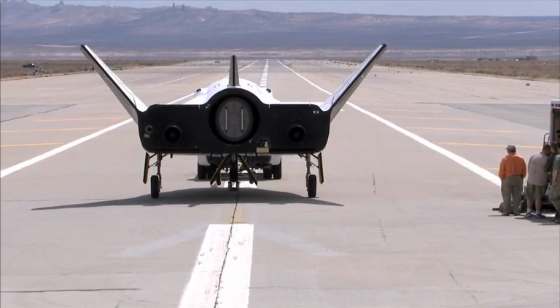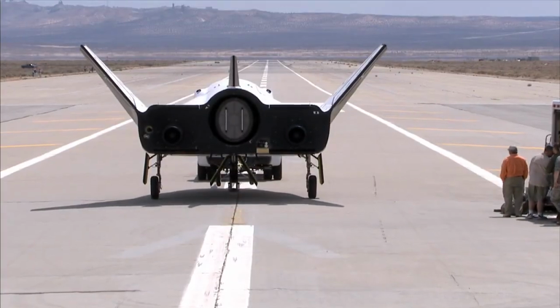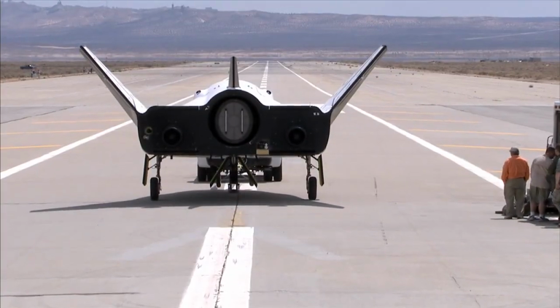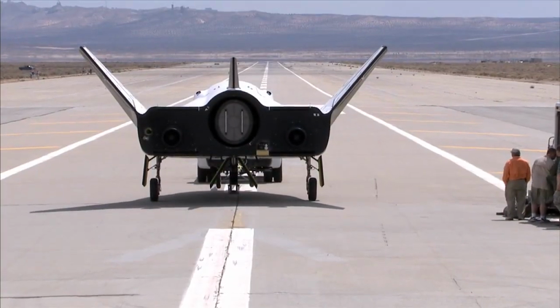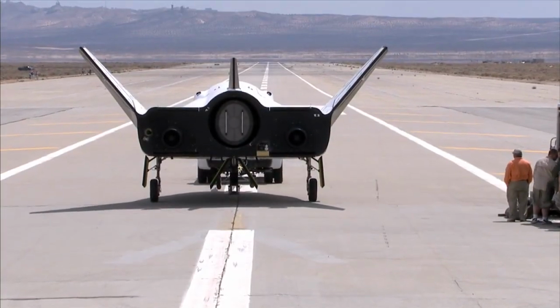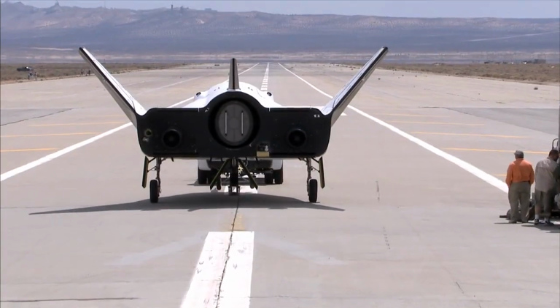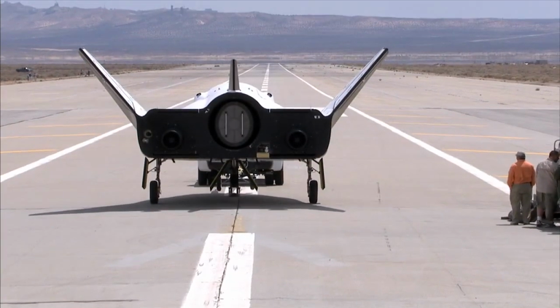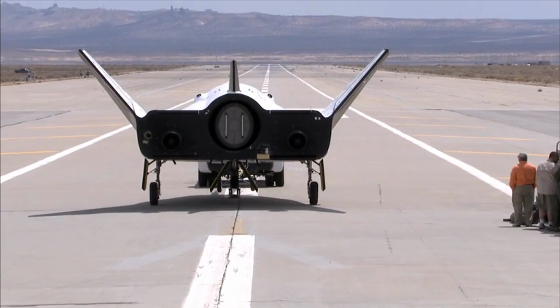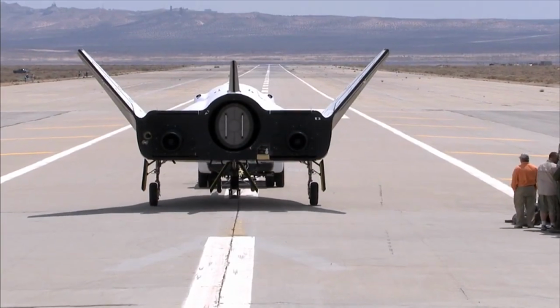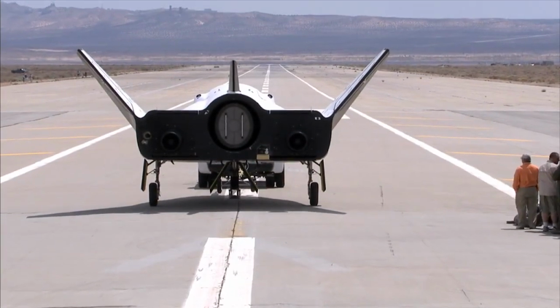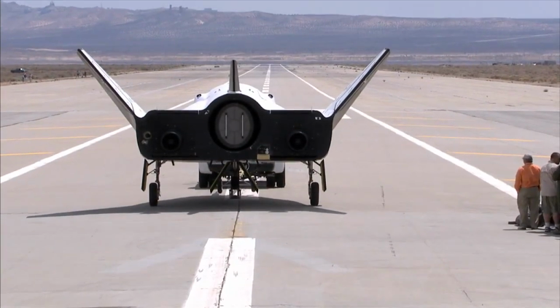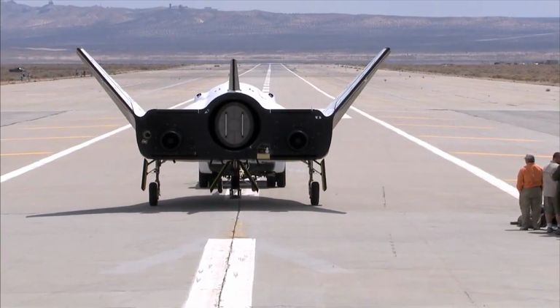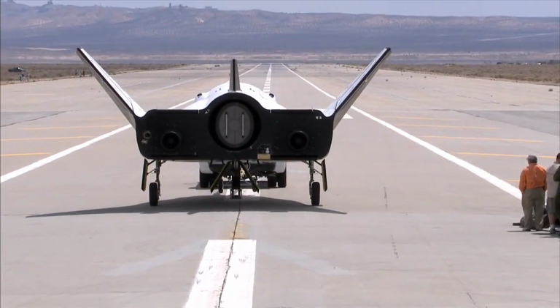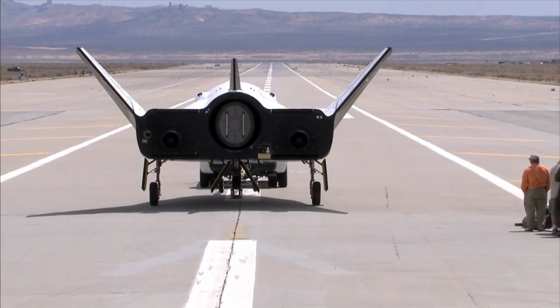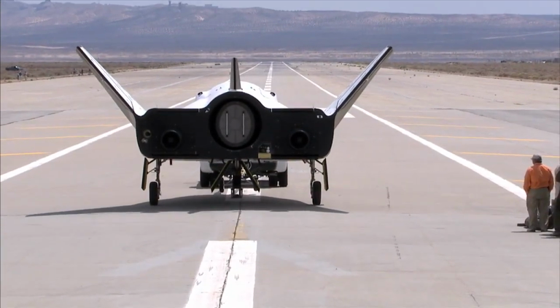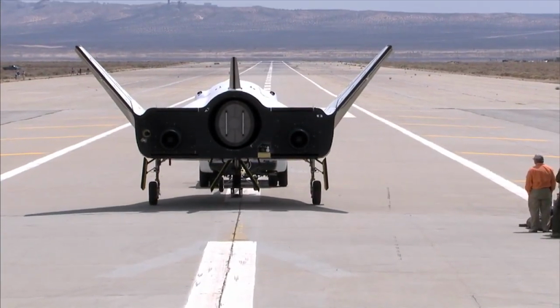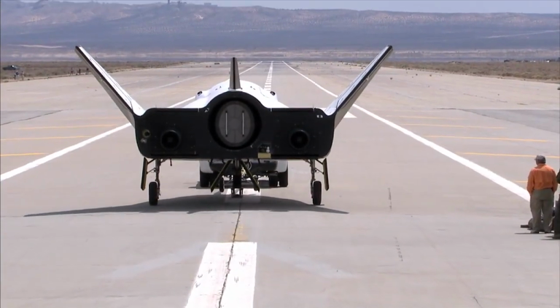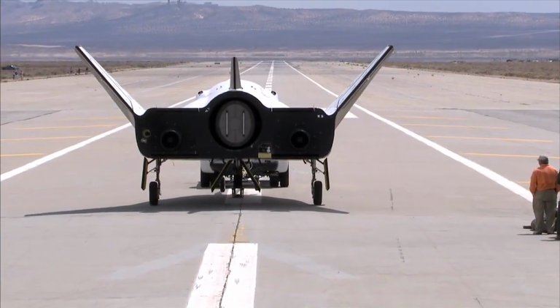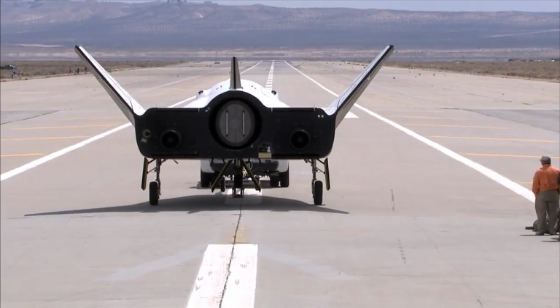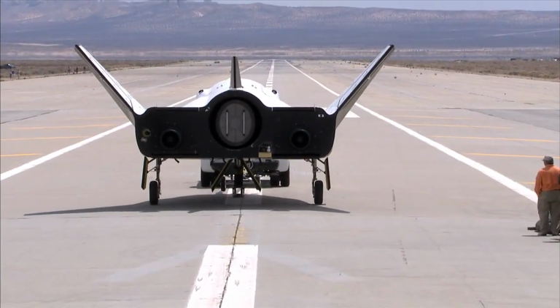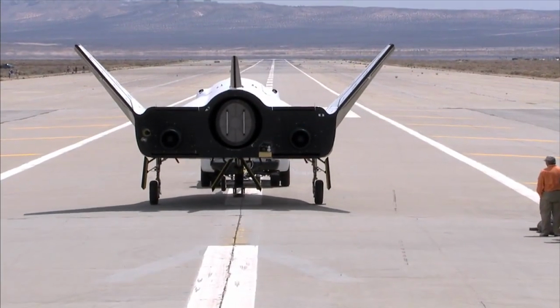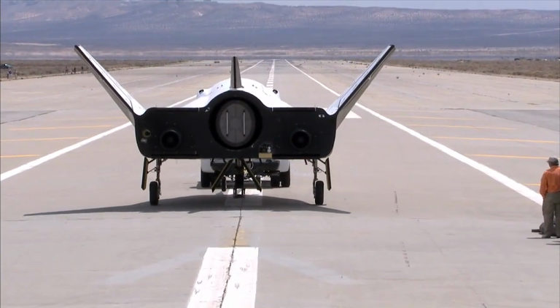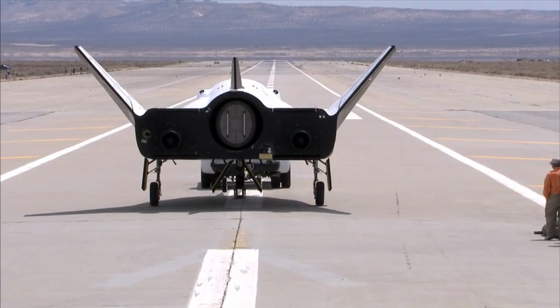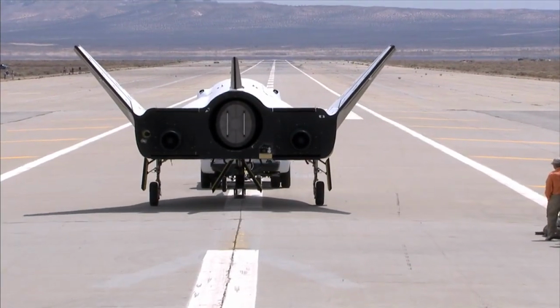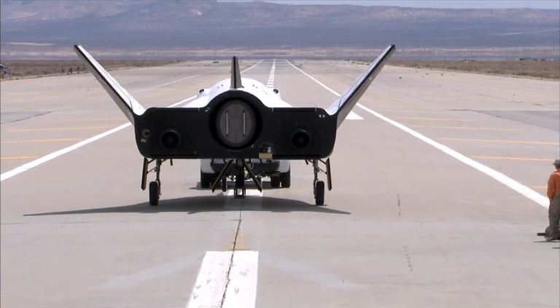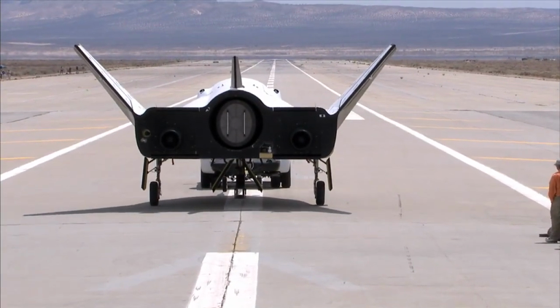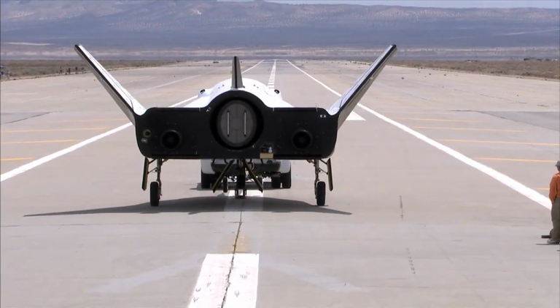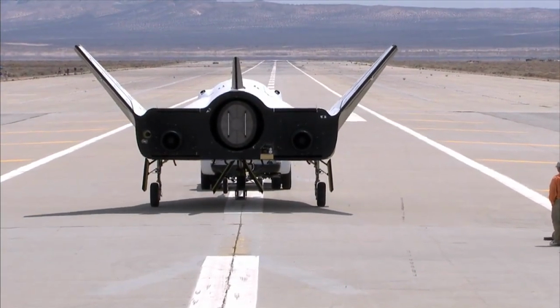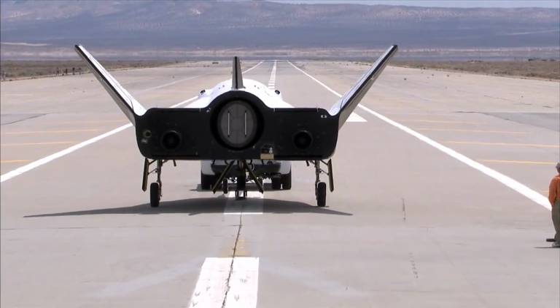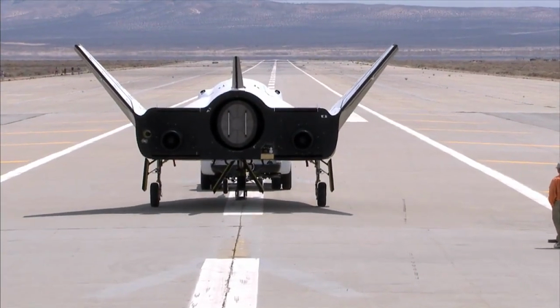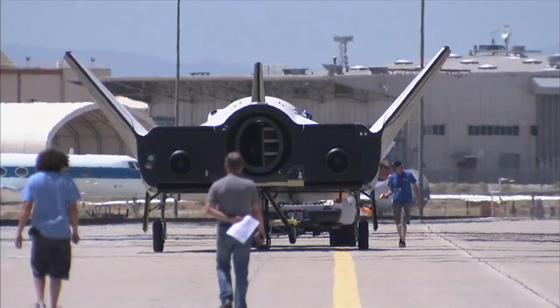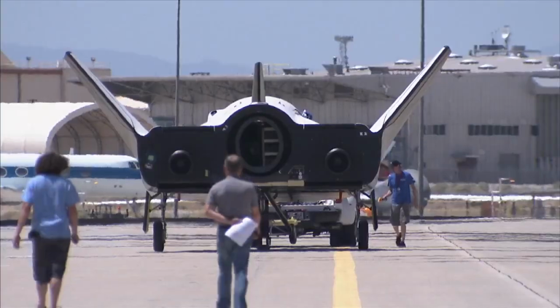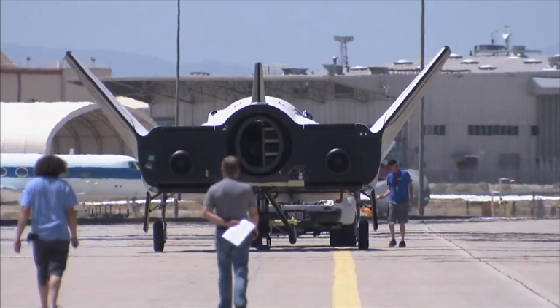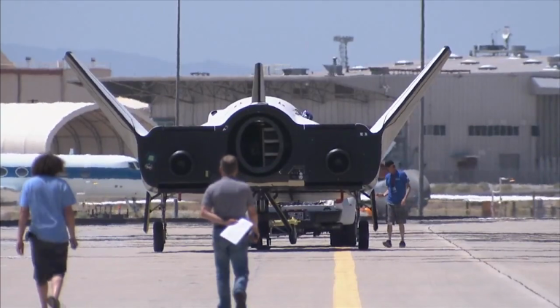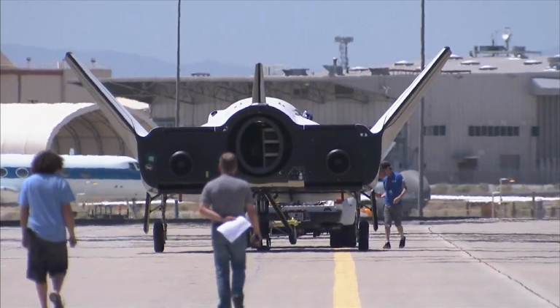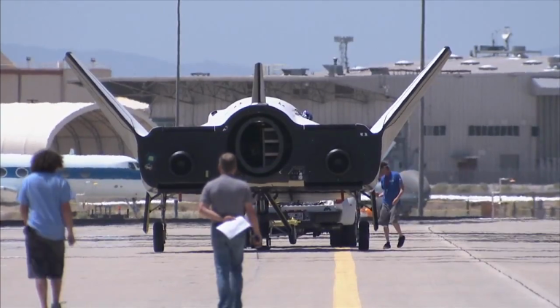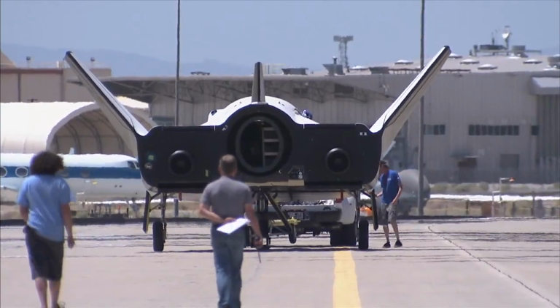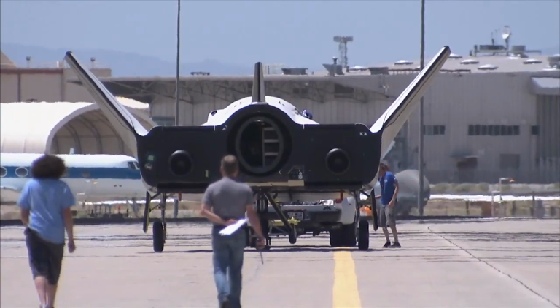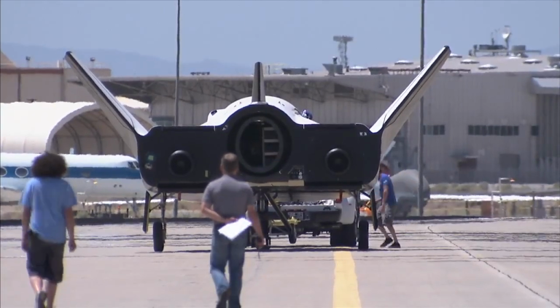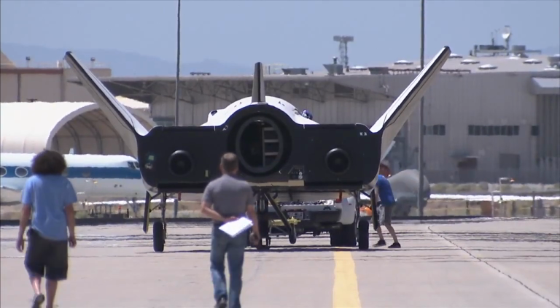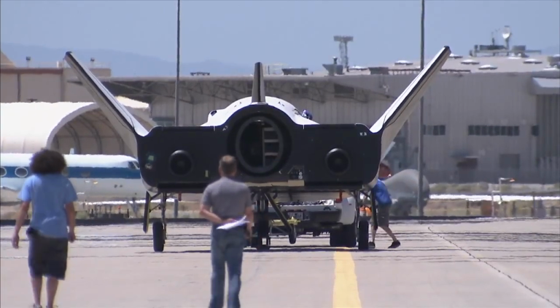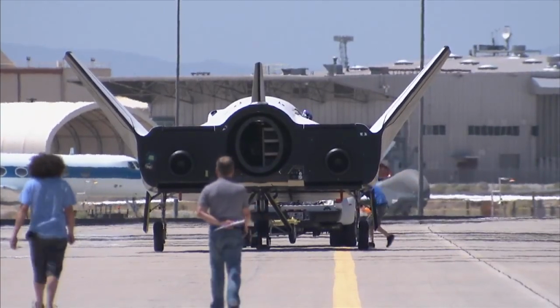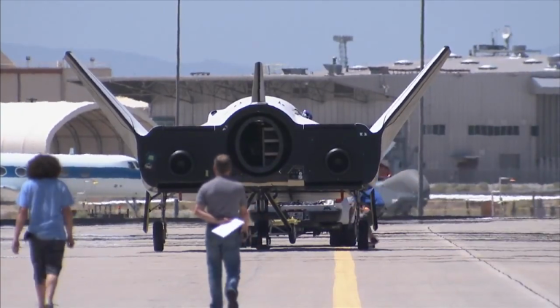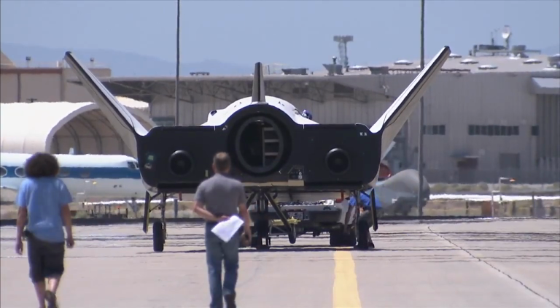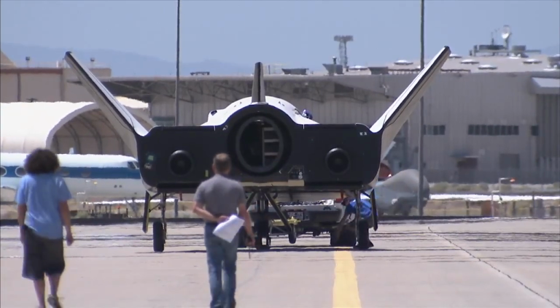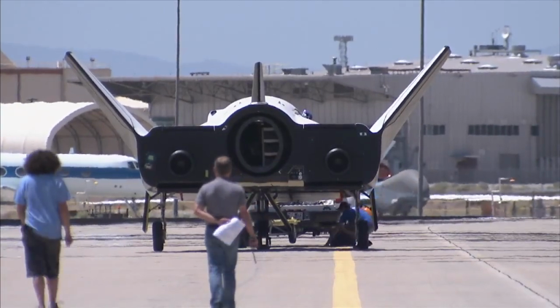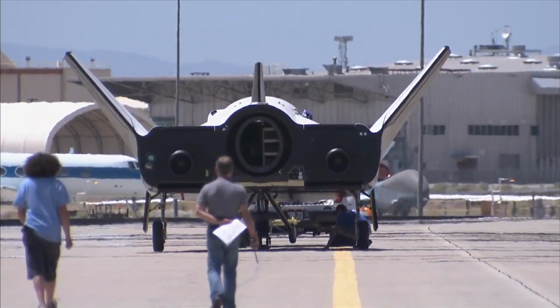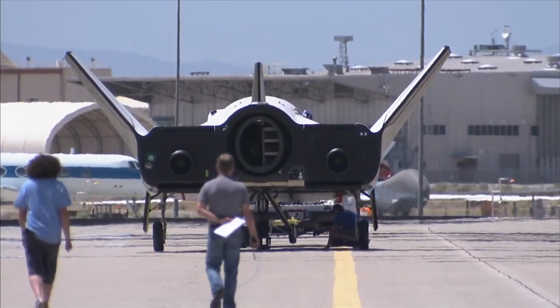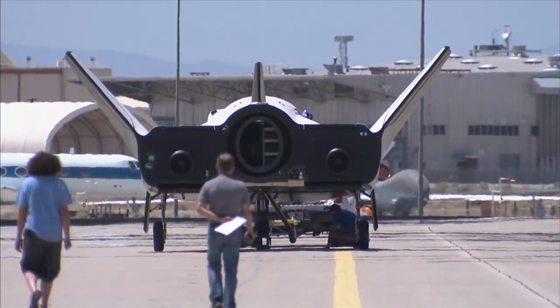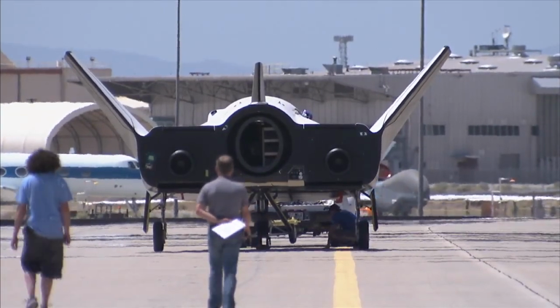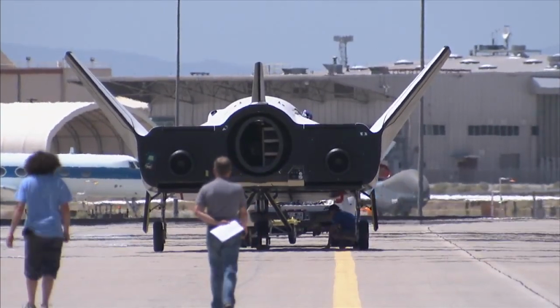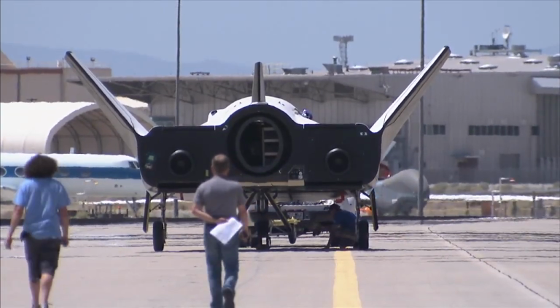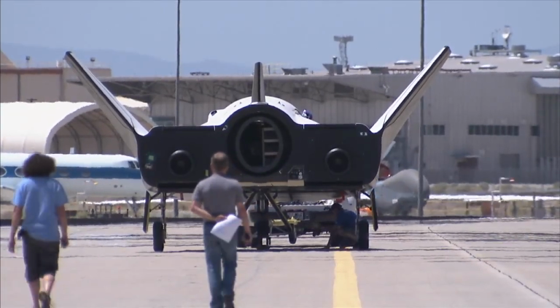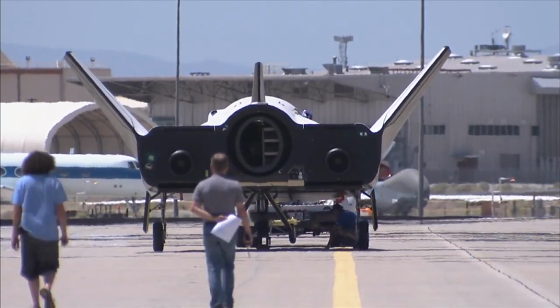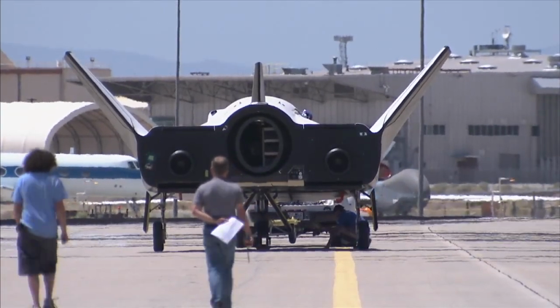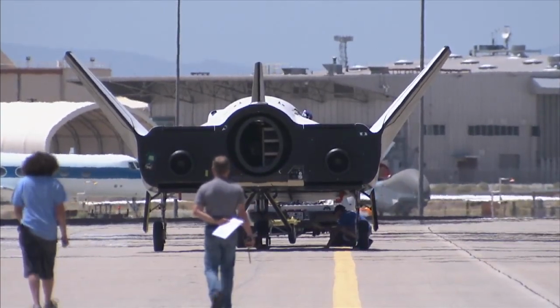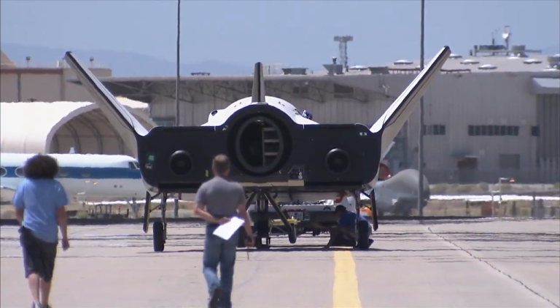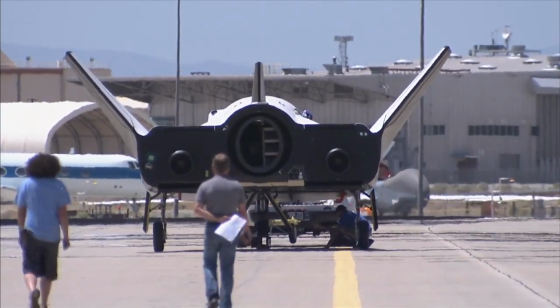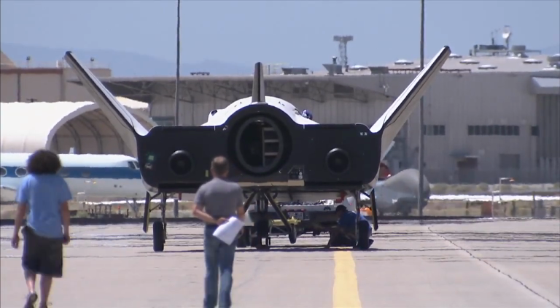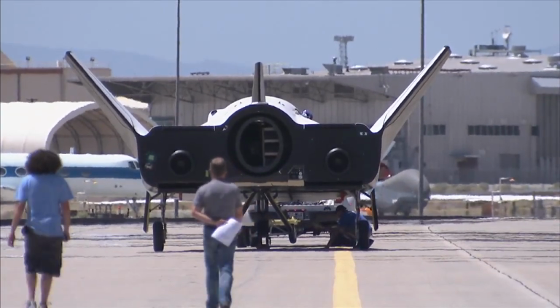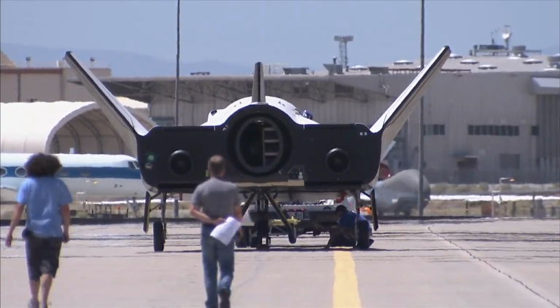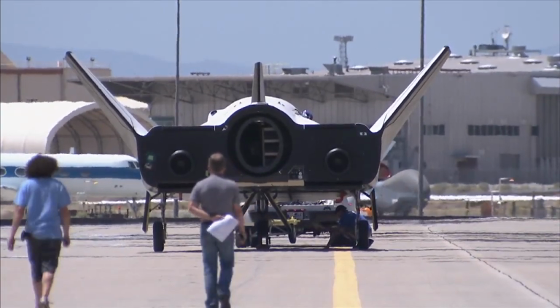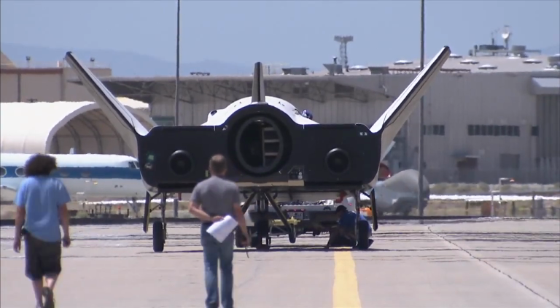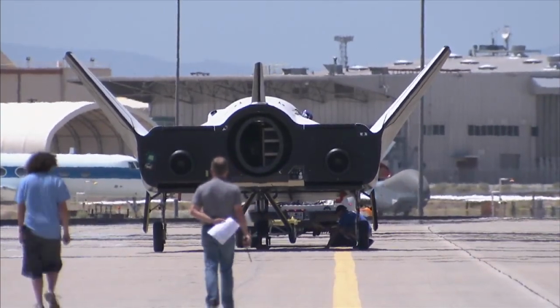Sierra Nevada Corporation's Dream Chaser flight vehicle rolled through a series of ground tests at NASA's Dryden Flight Research Center.